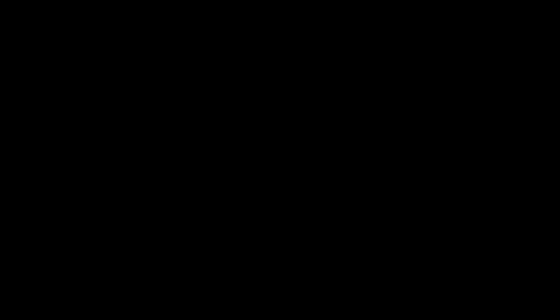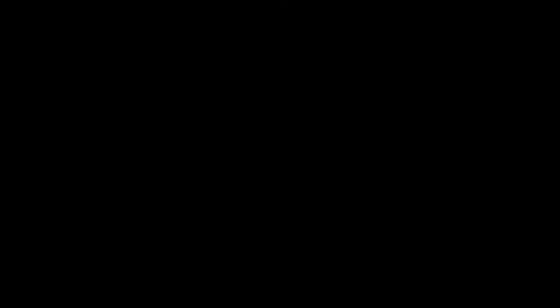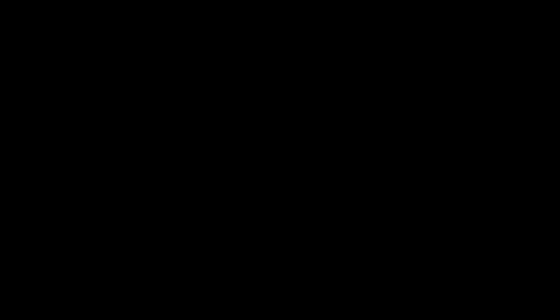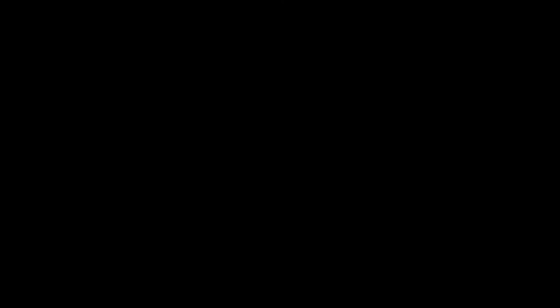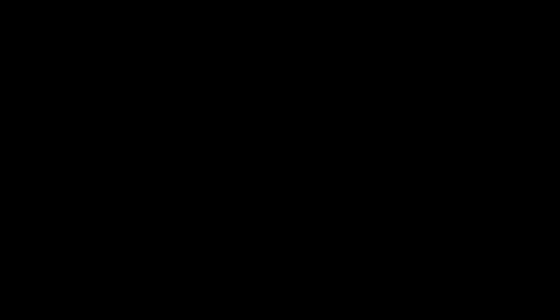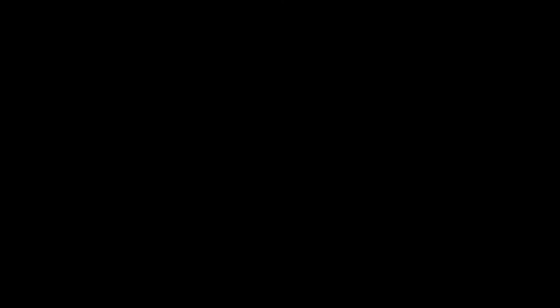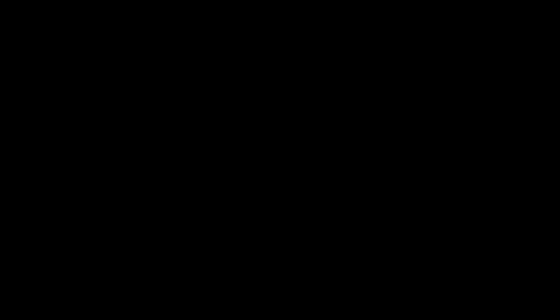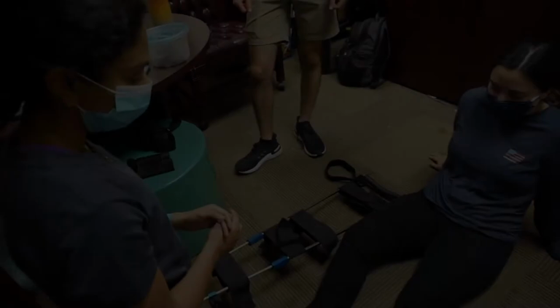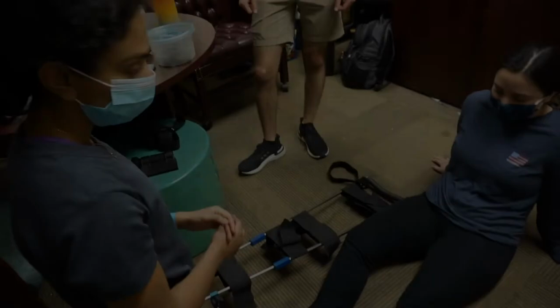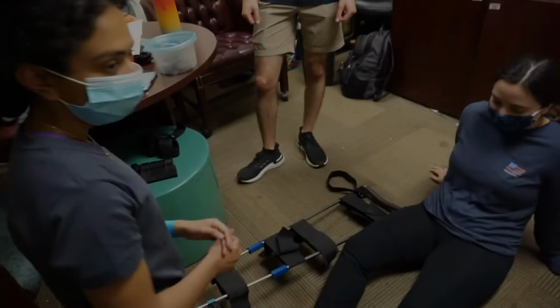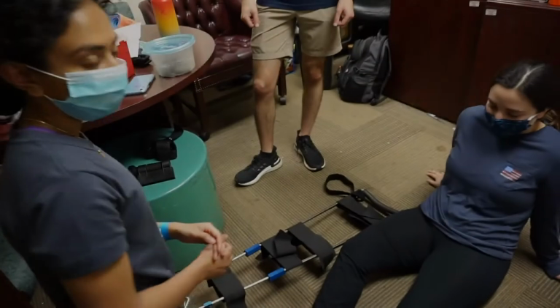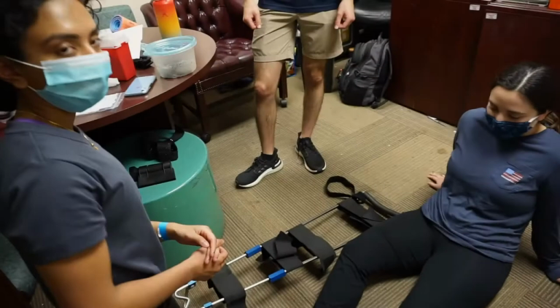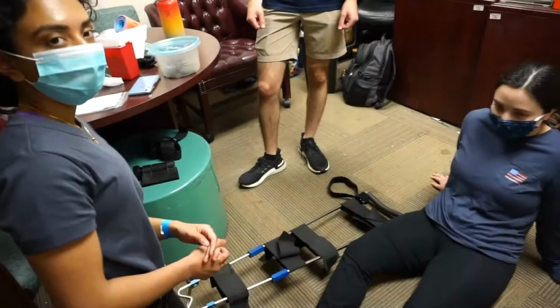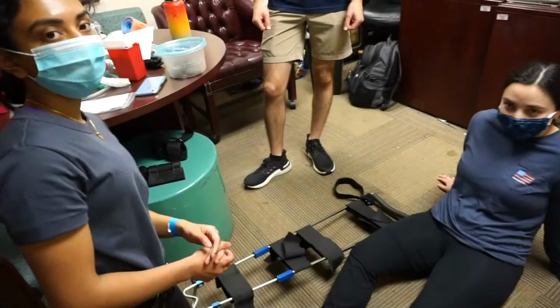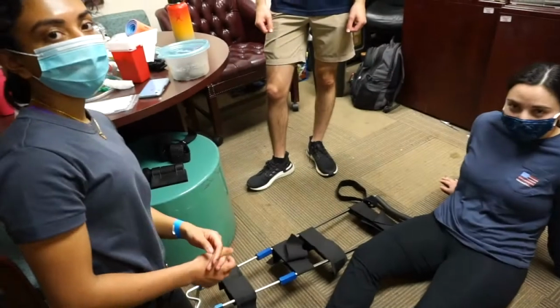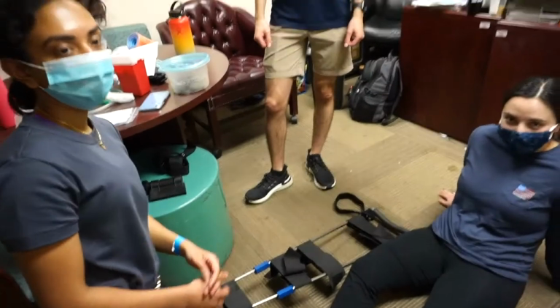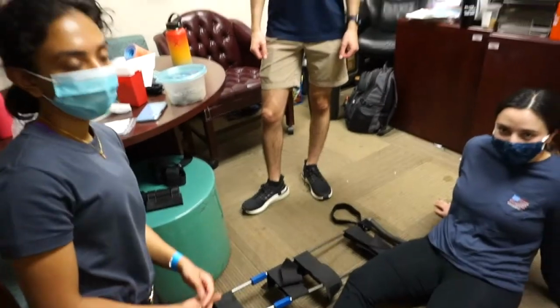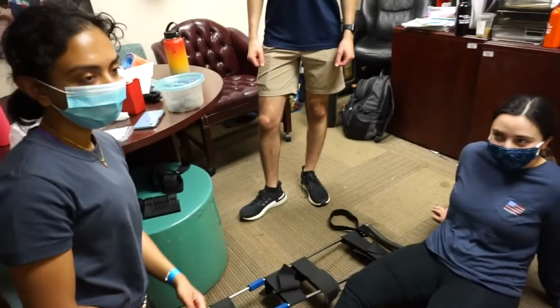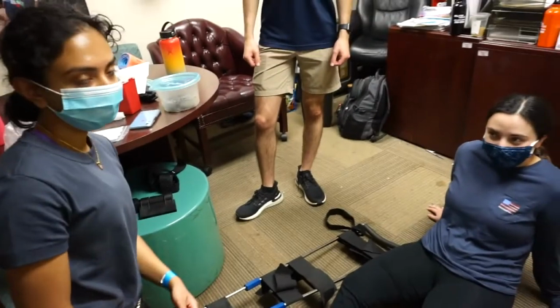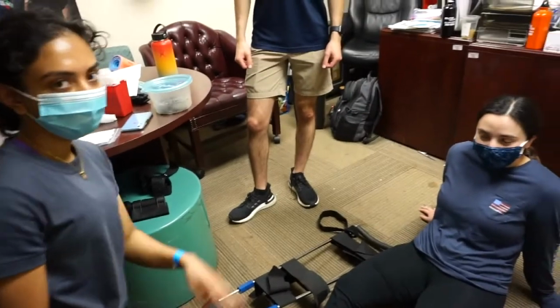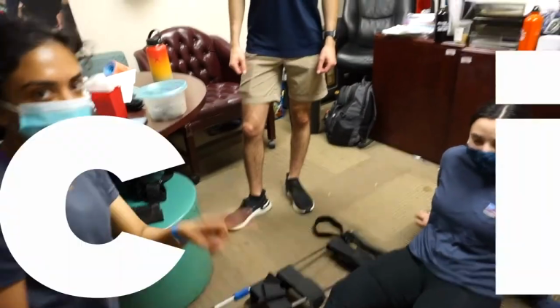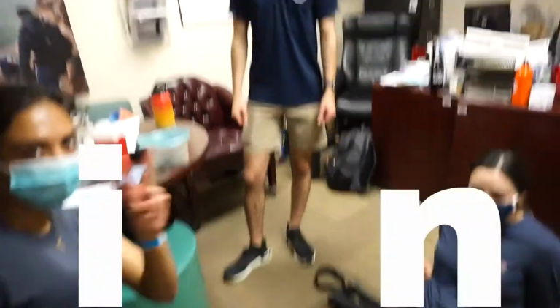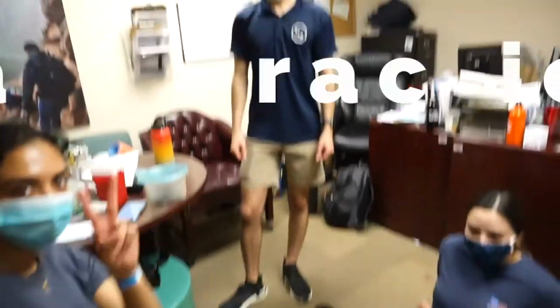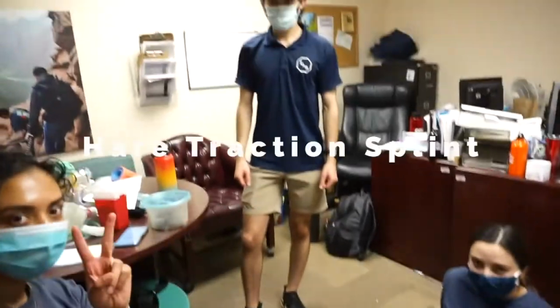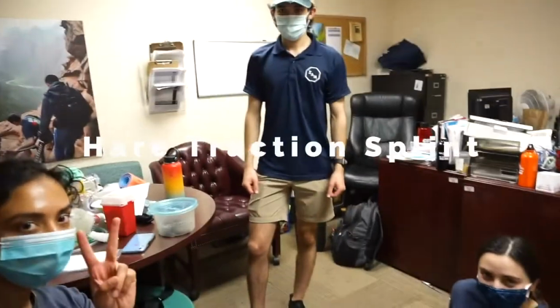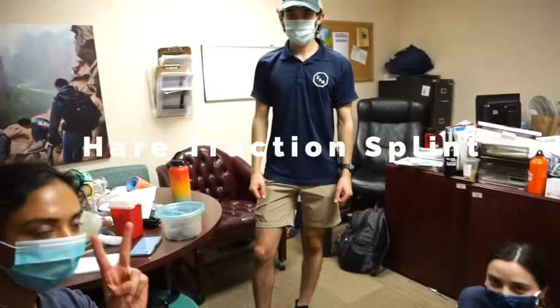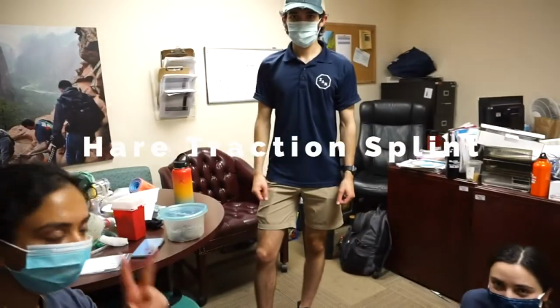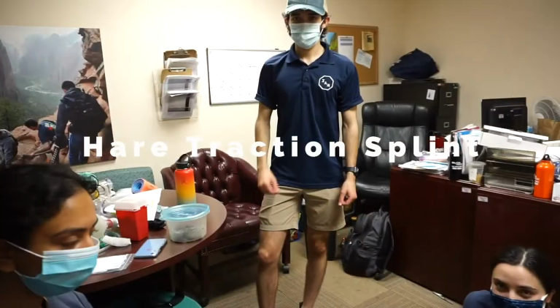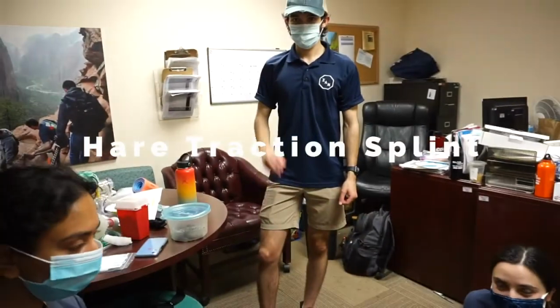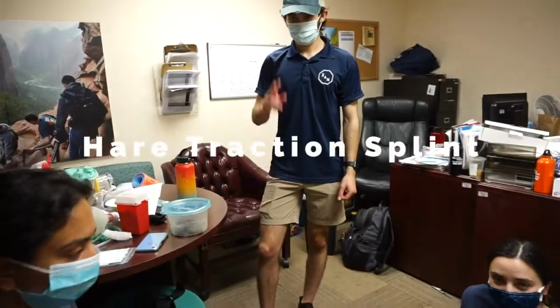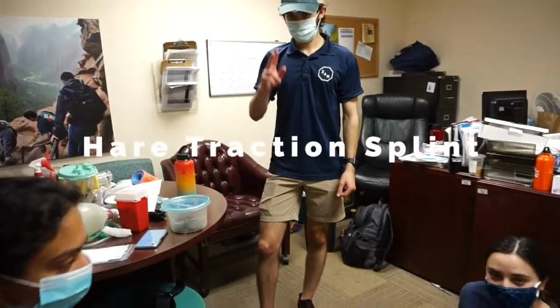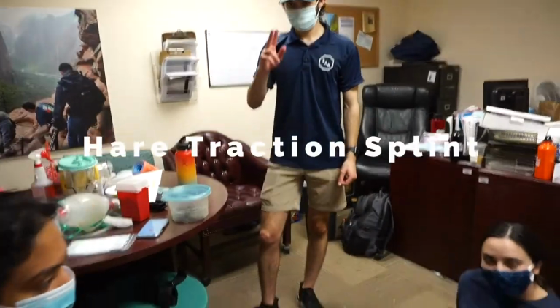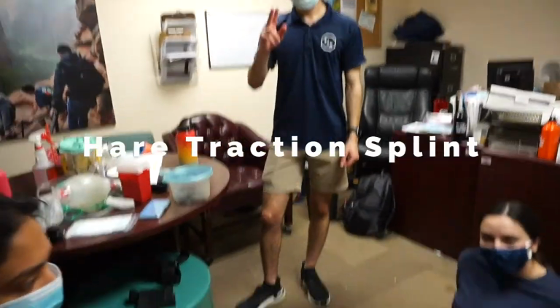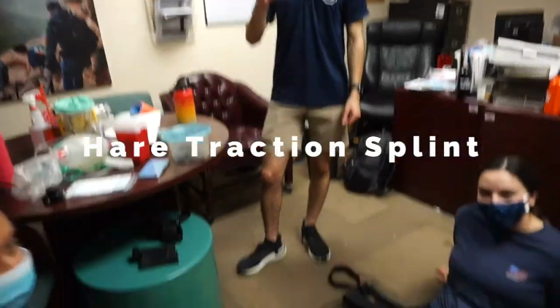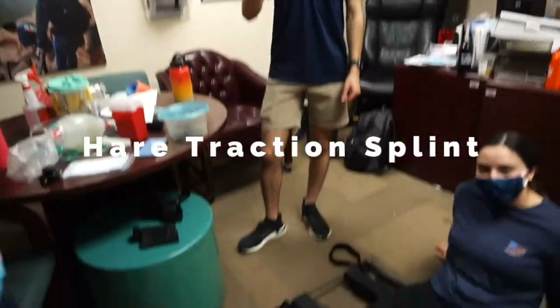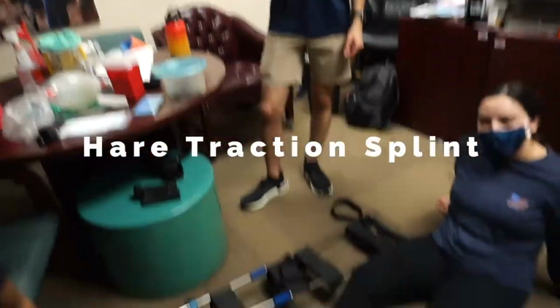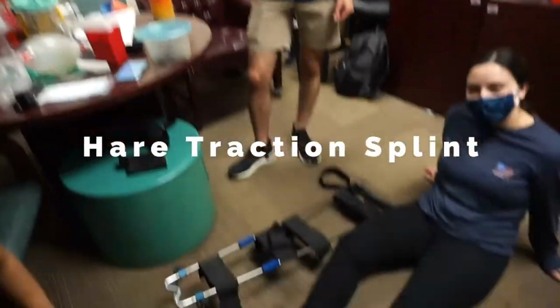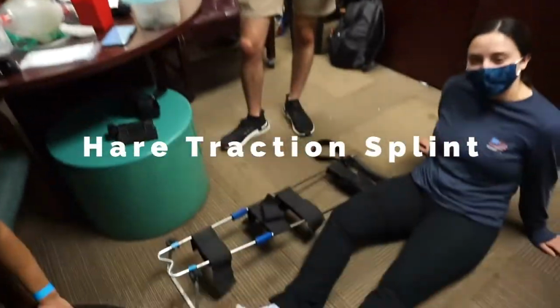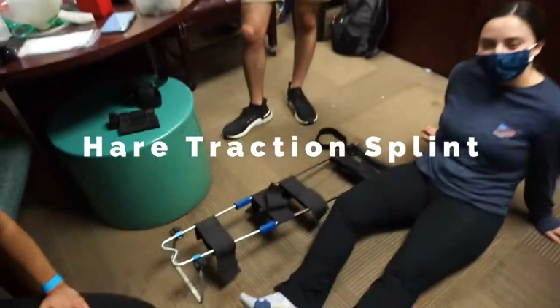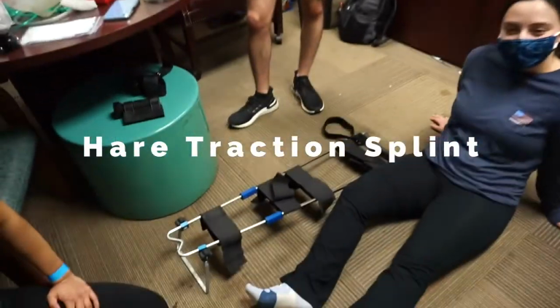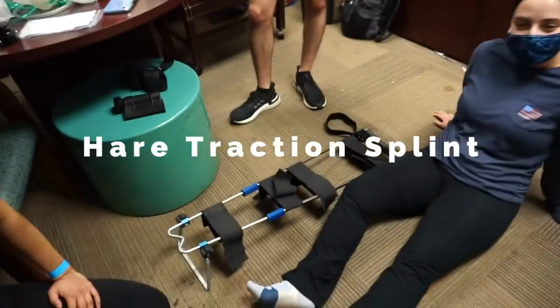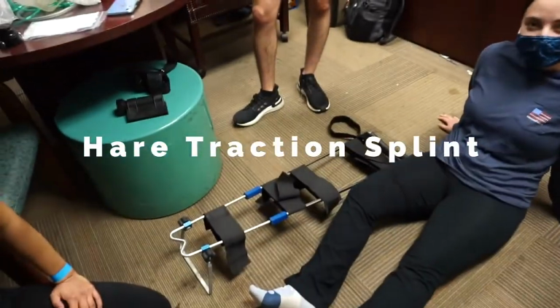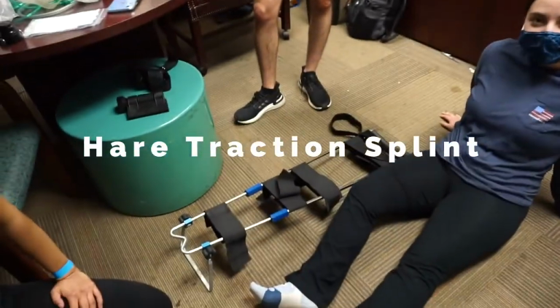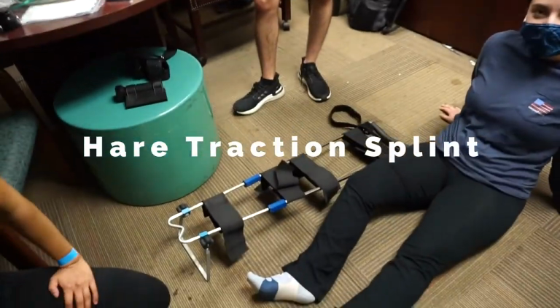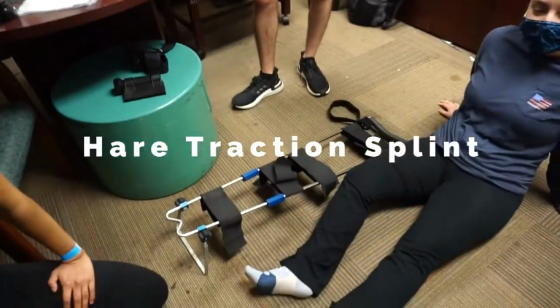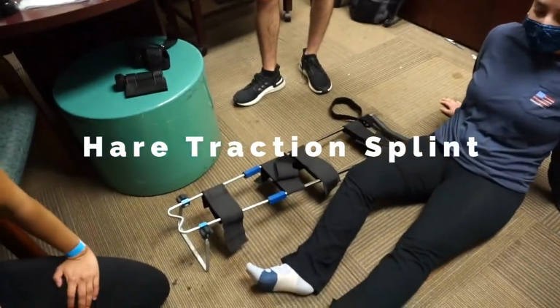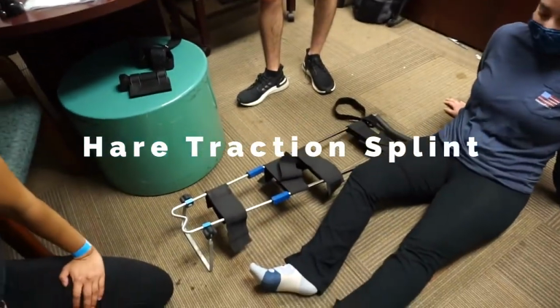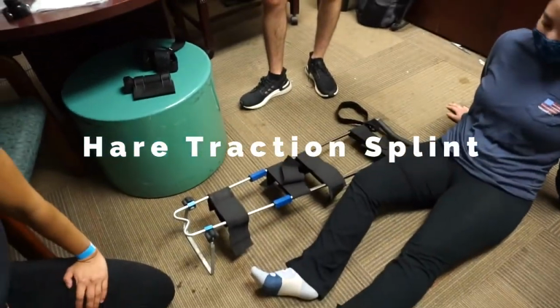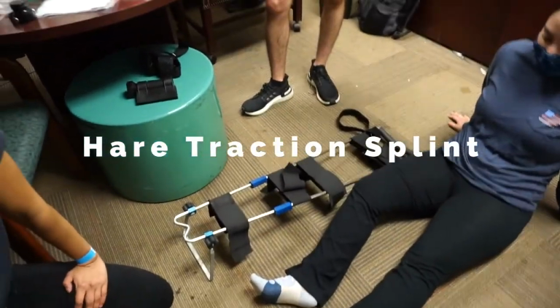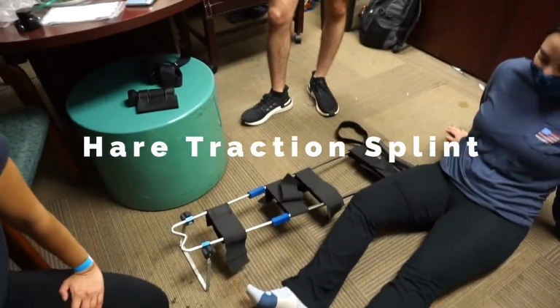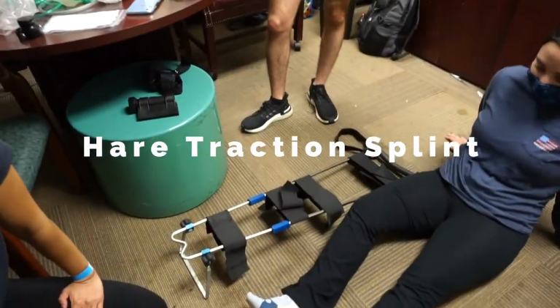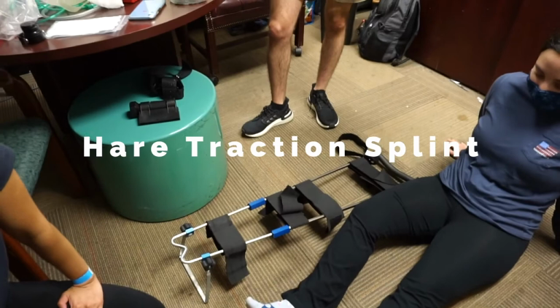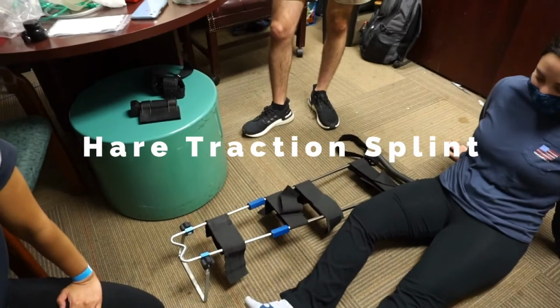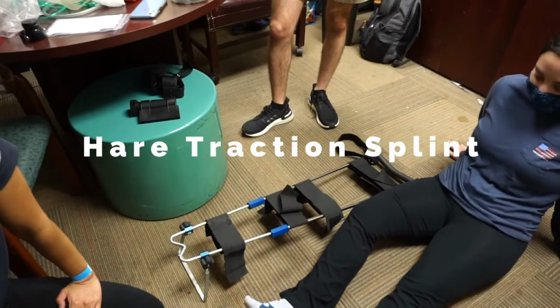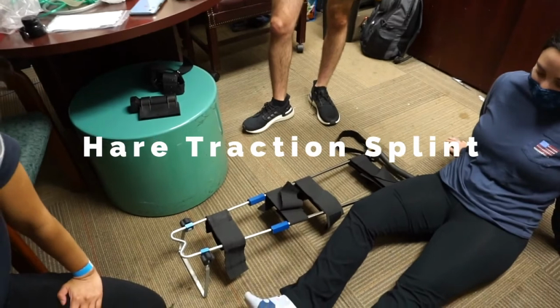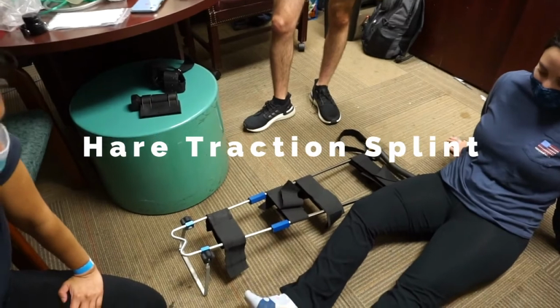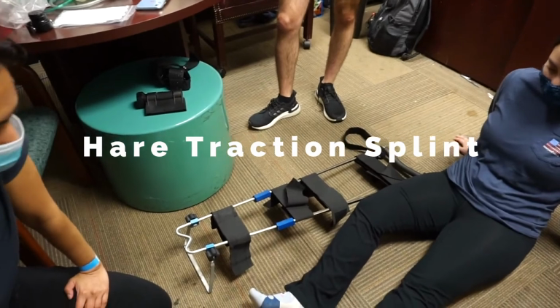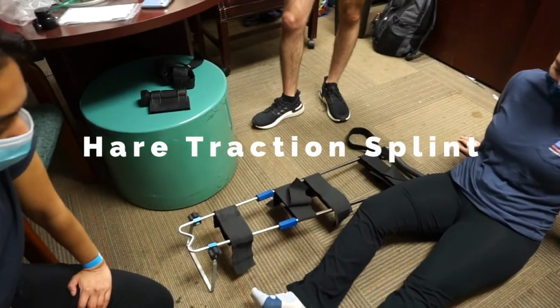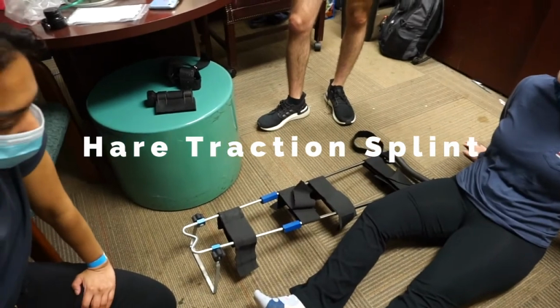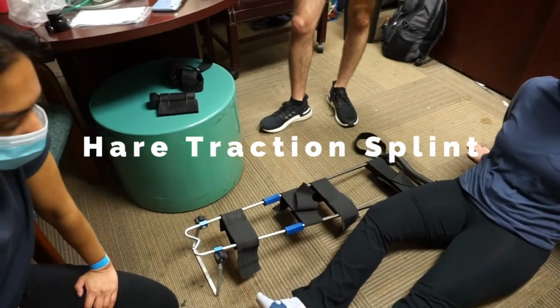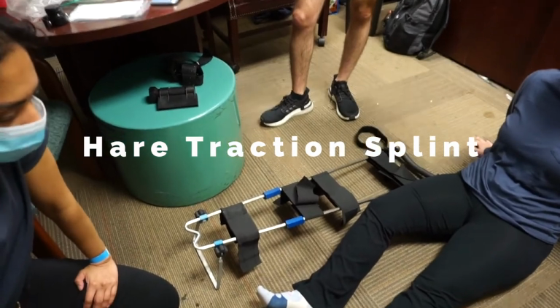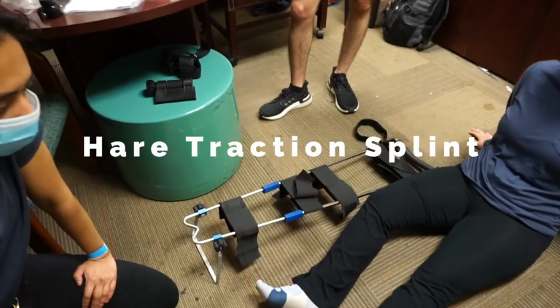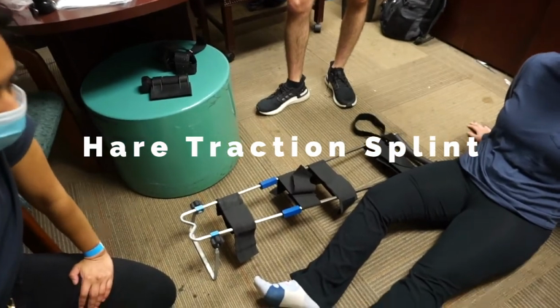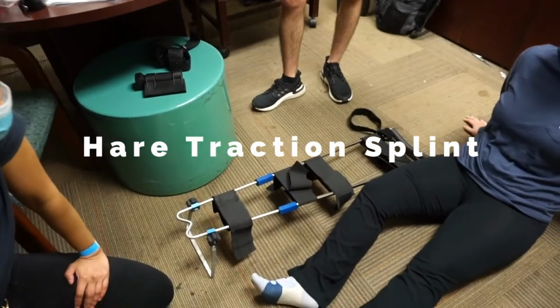What's going on guys? We got Diane, Isabella, Marshall. We're going to demo the hare traction splint.